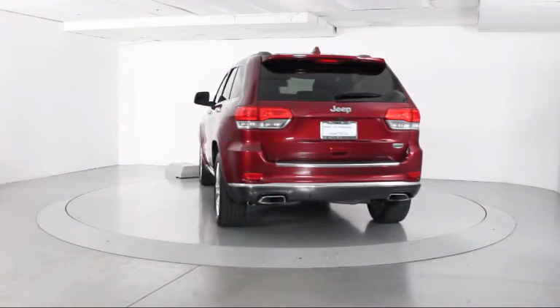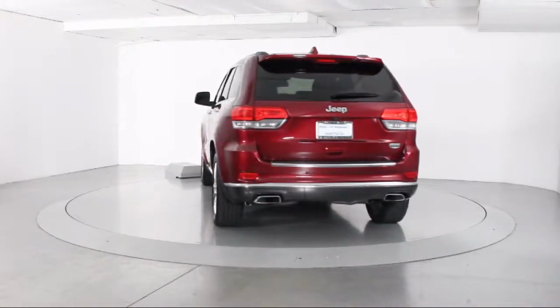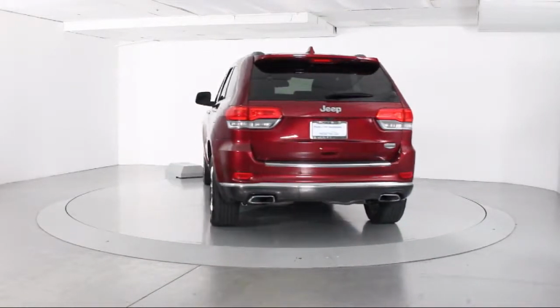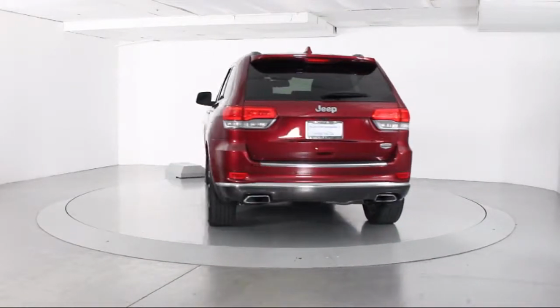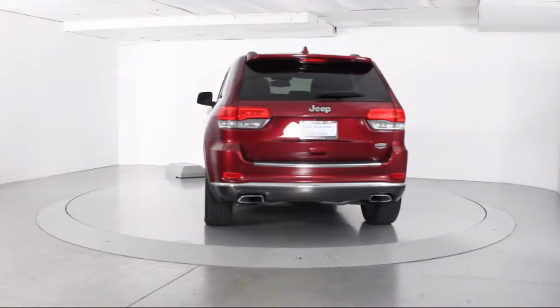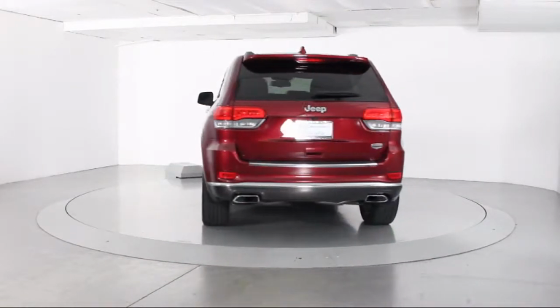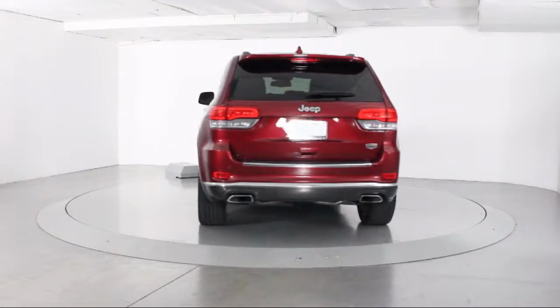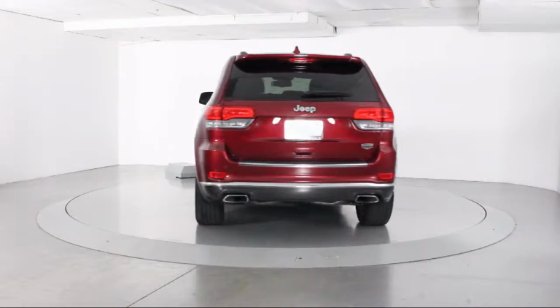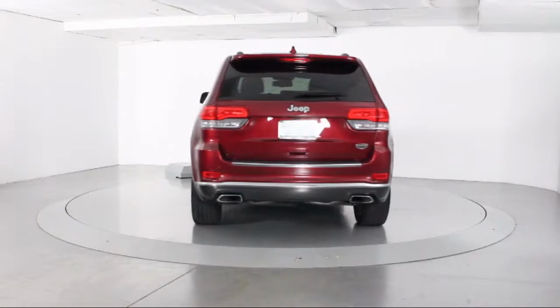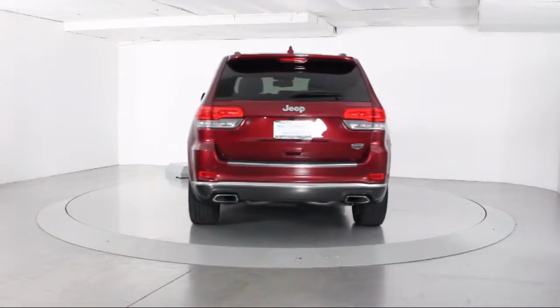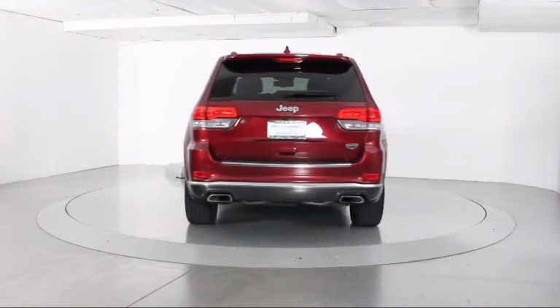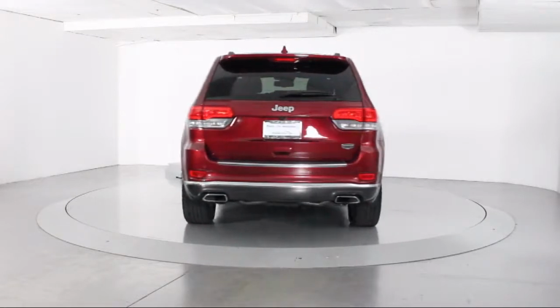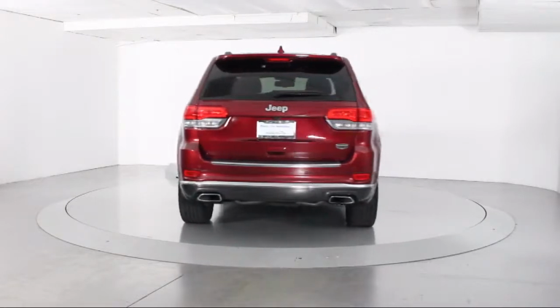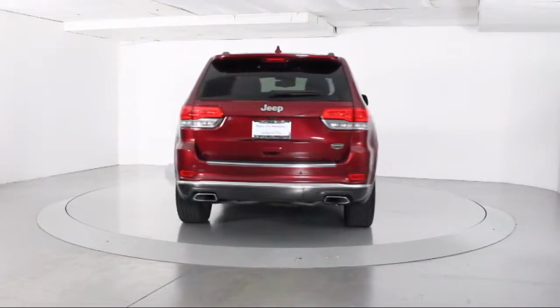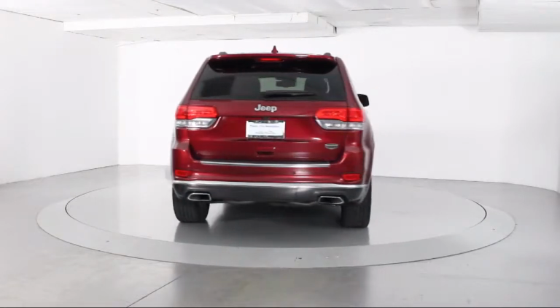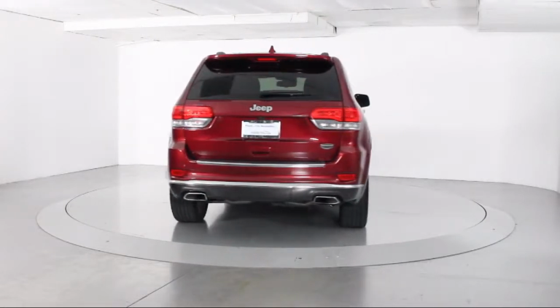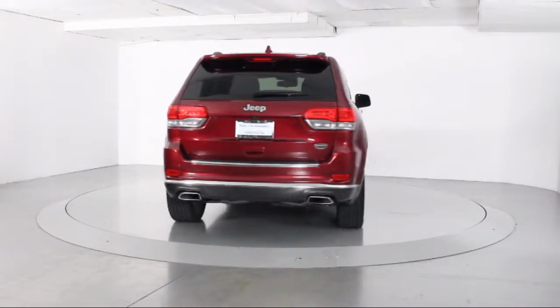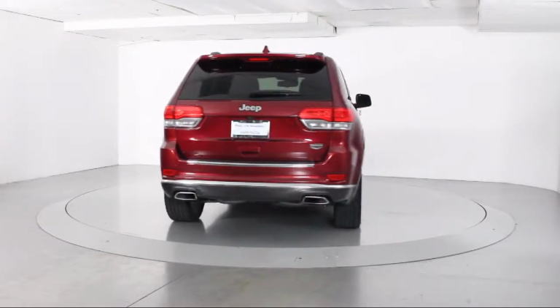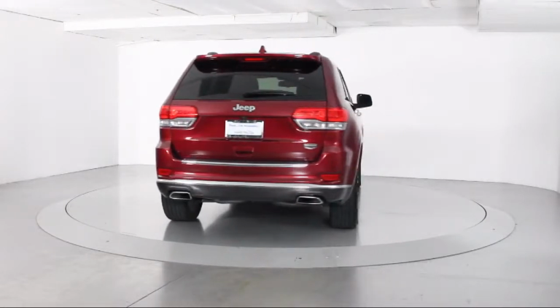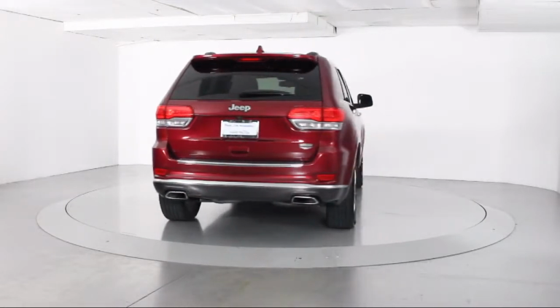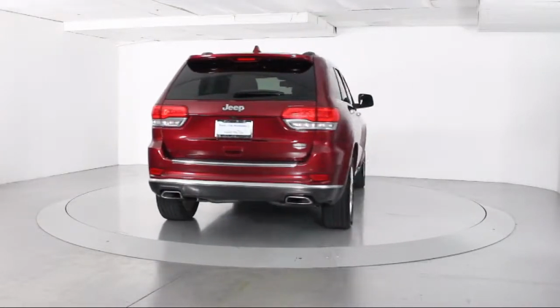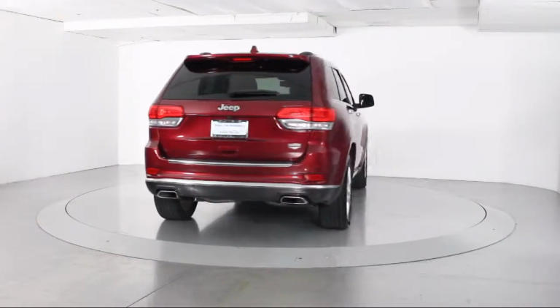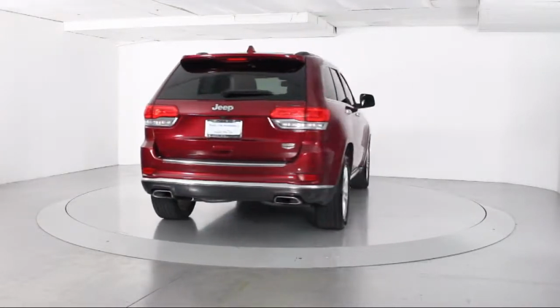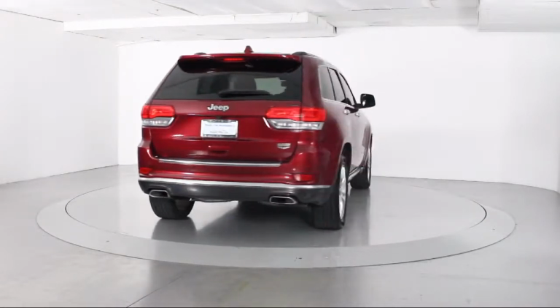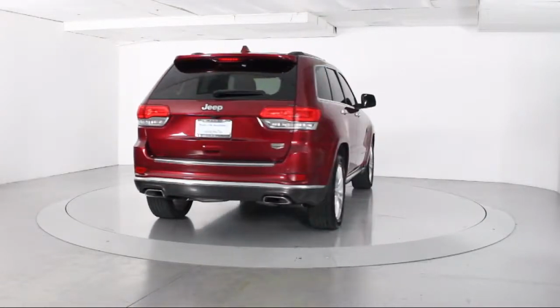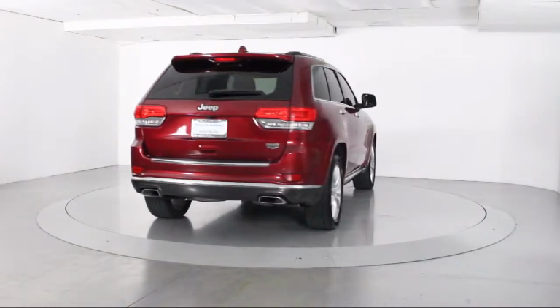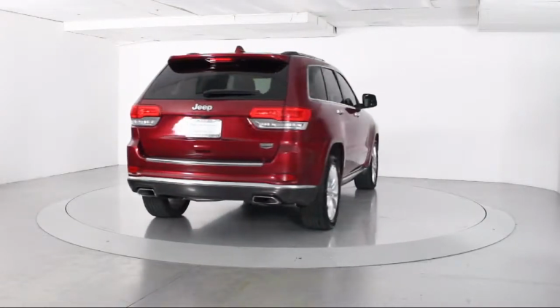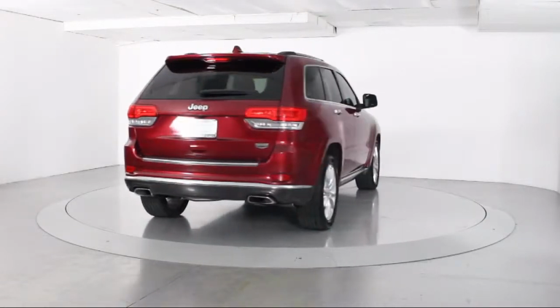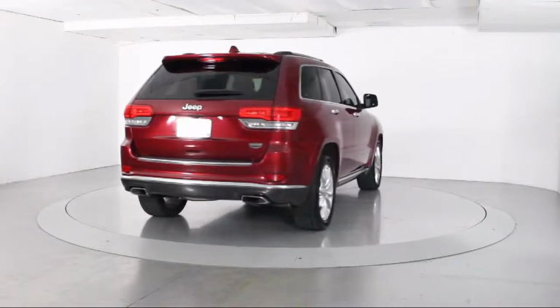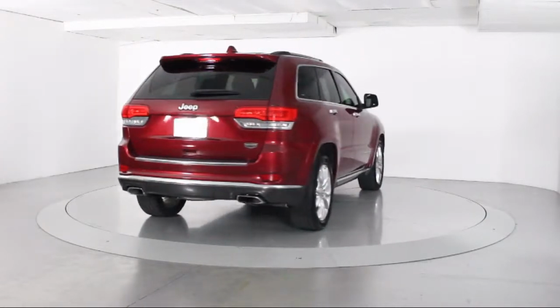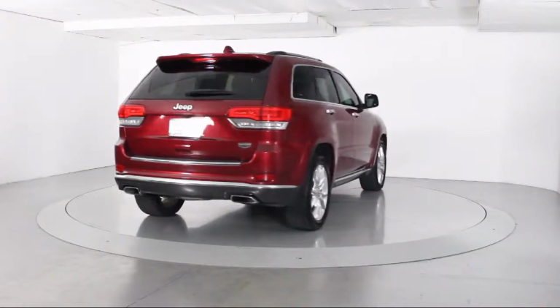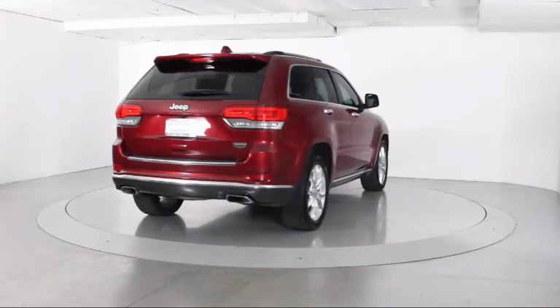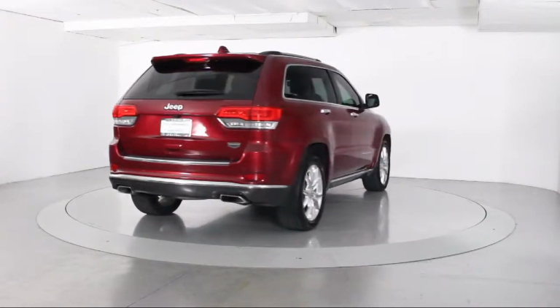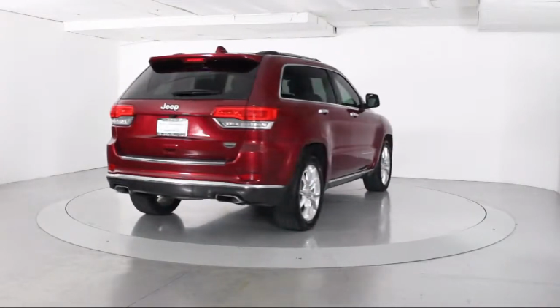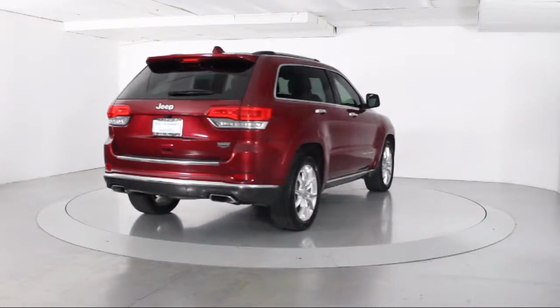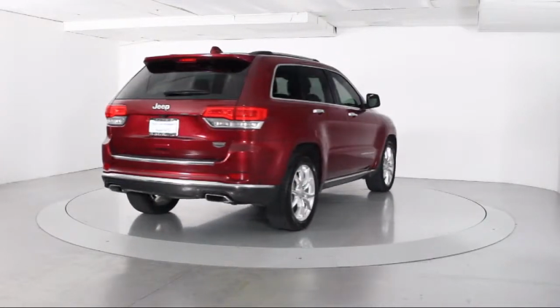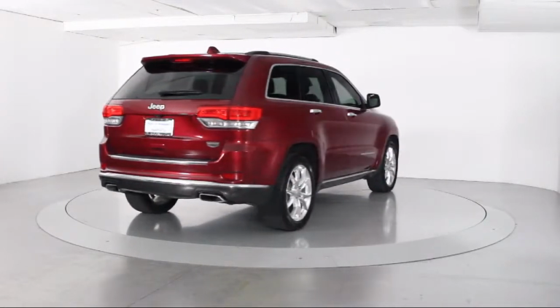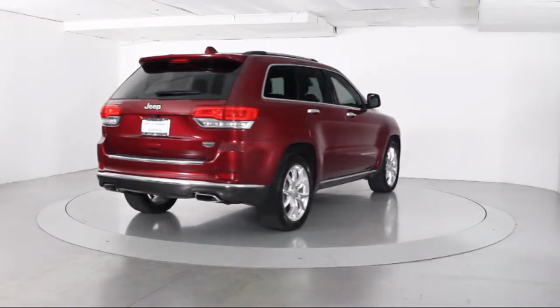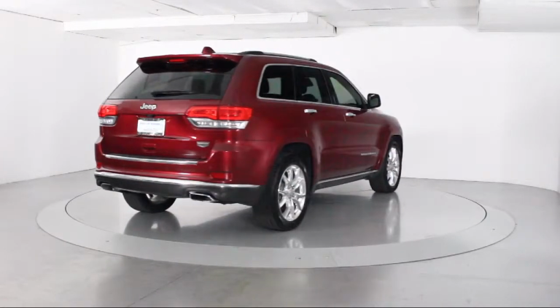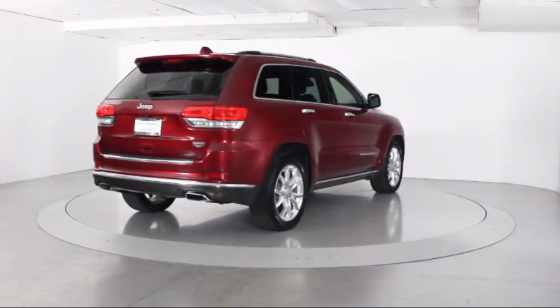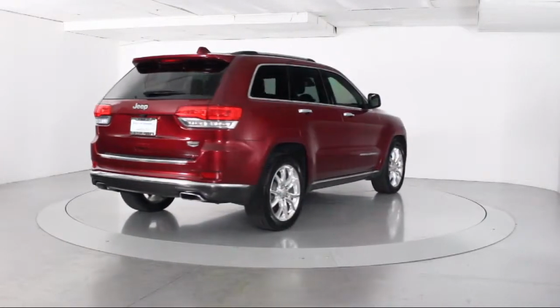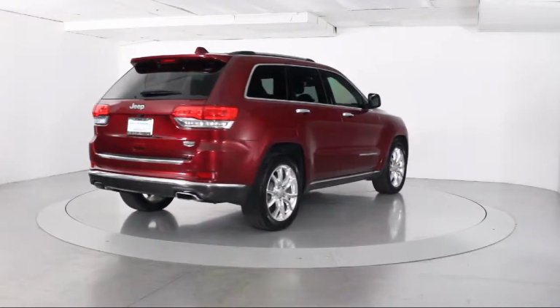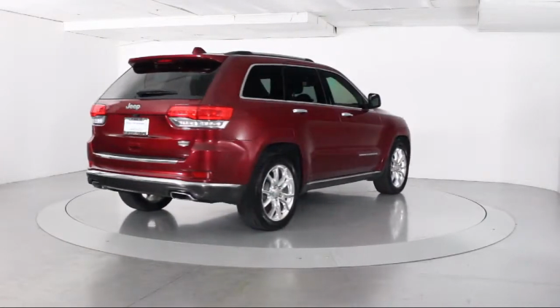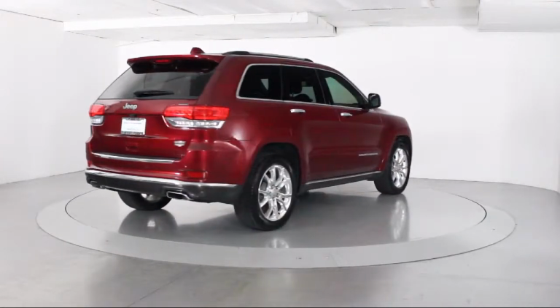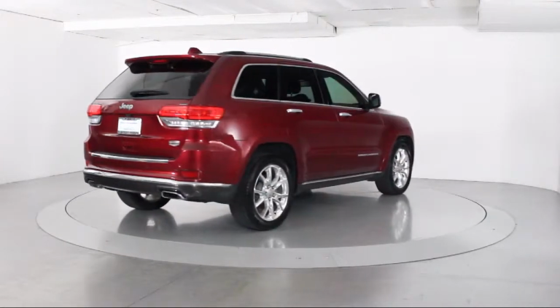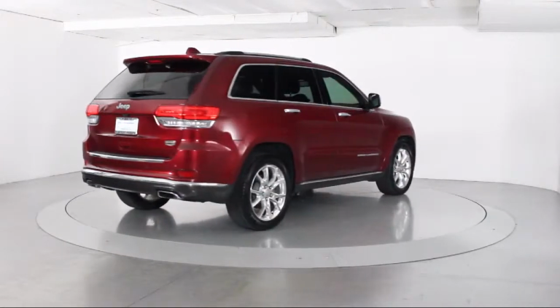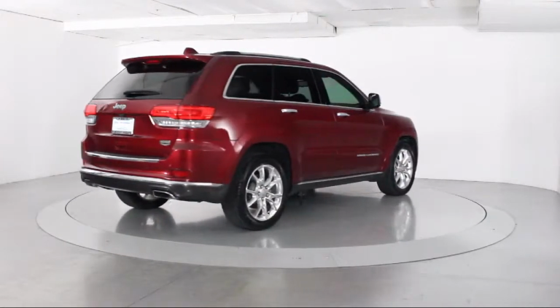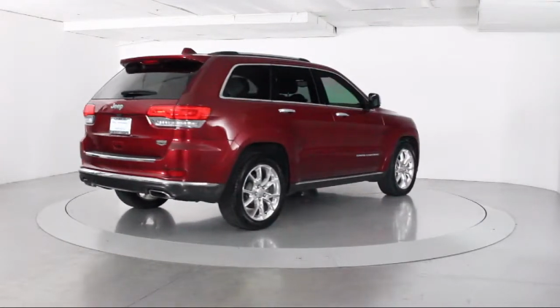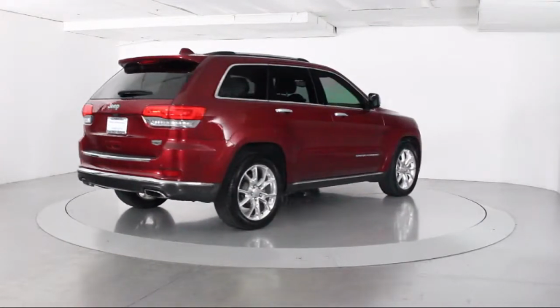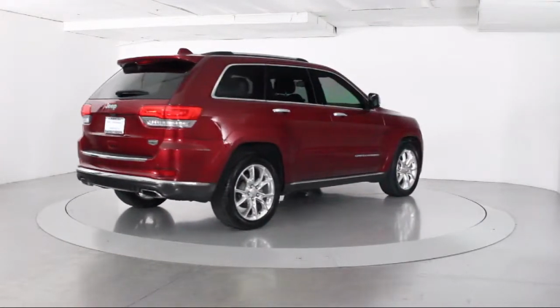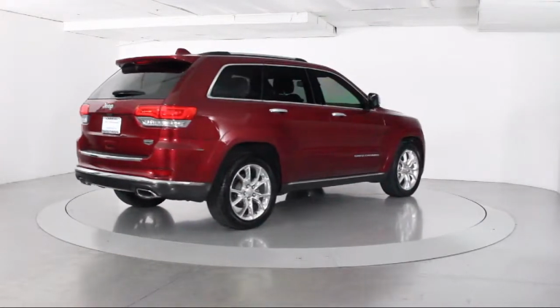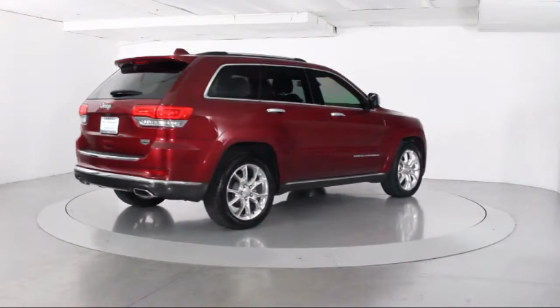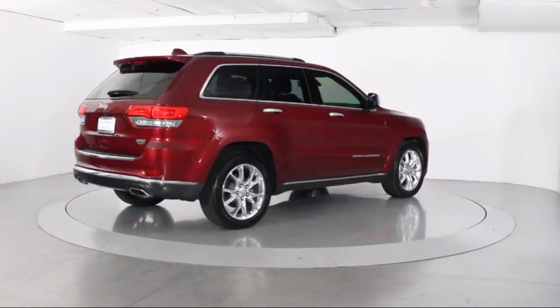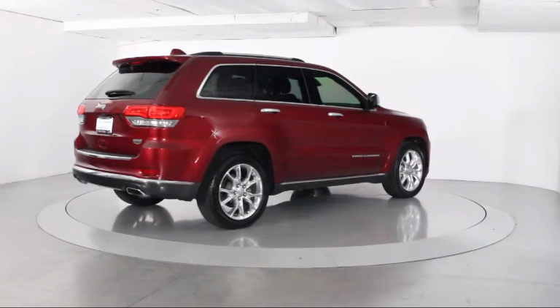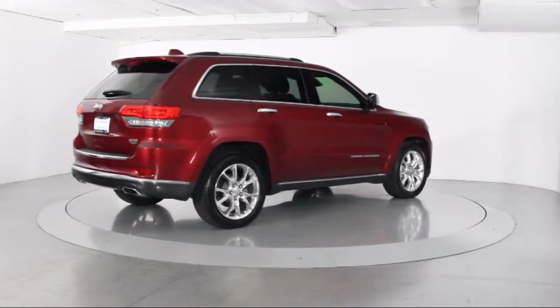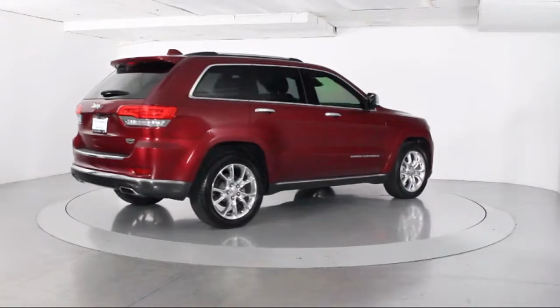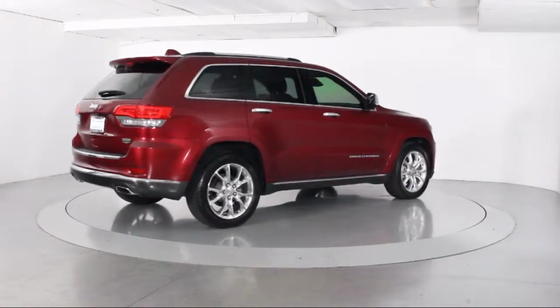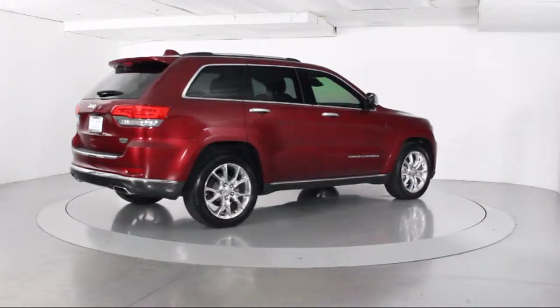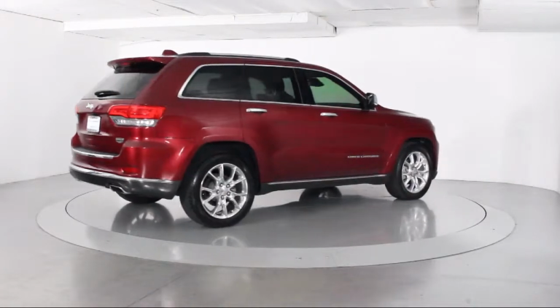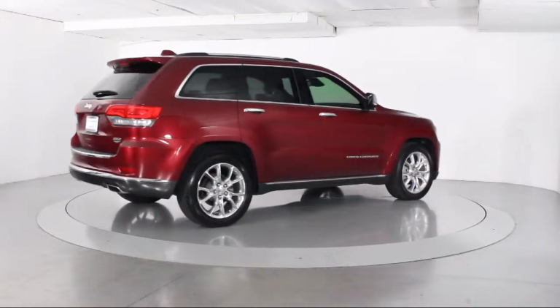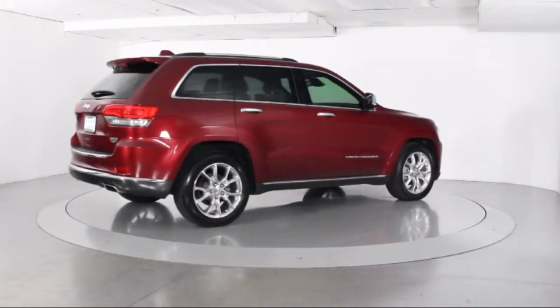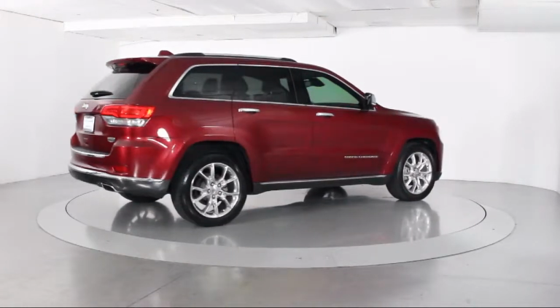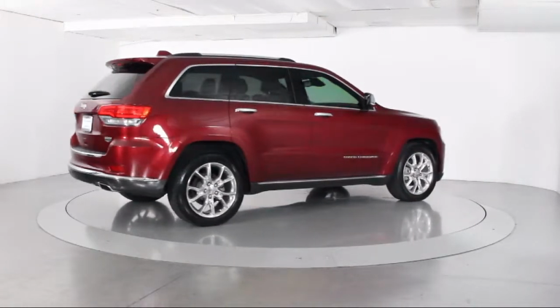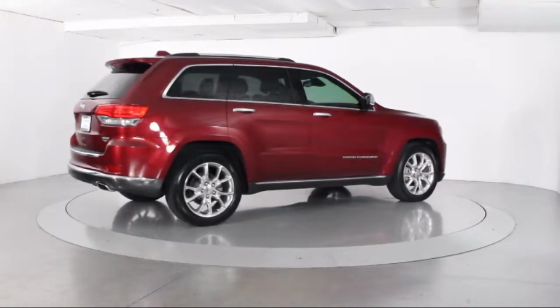heated front seats, bi-xenon HID headlamps, navigation system, air conditioning, traction control, and has less than 60,000 miles on the odometer.